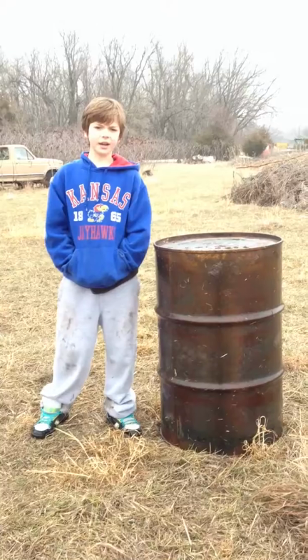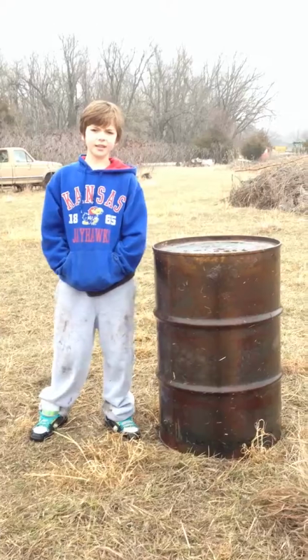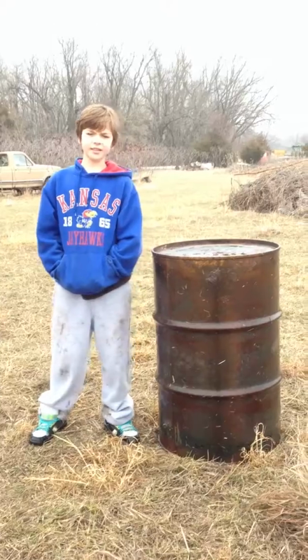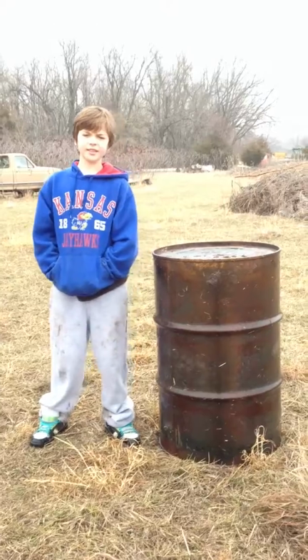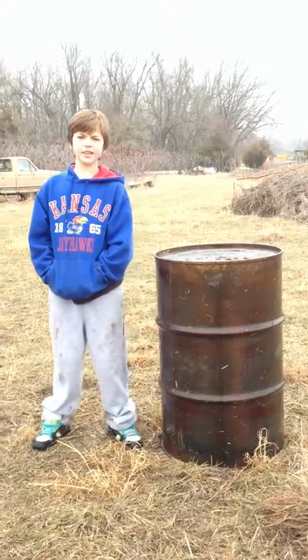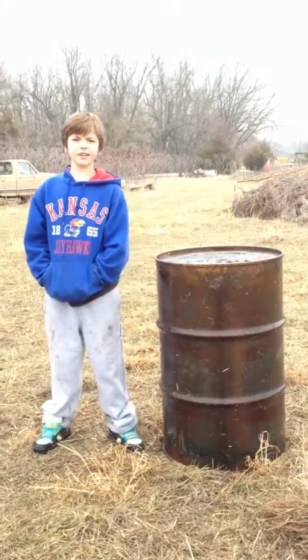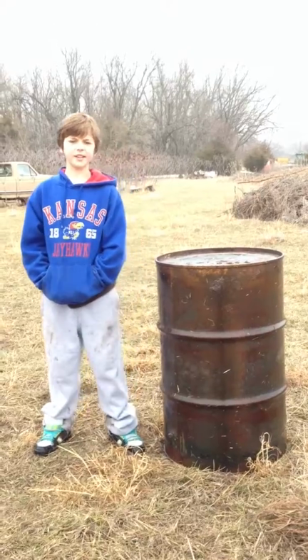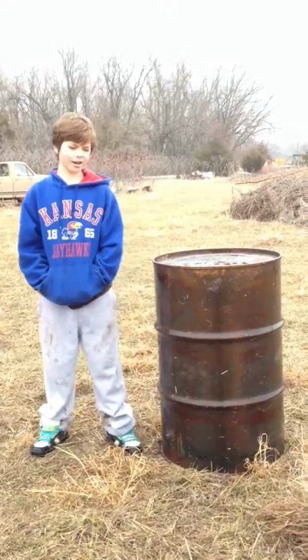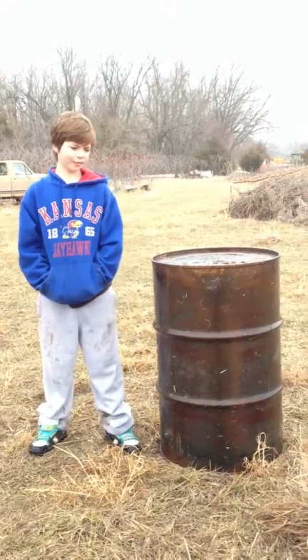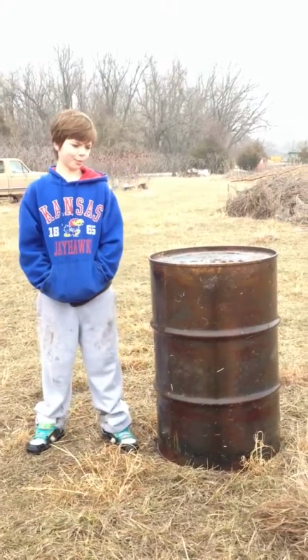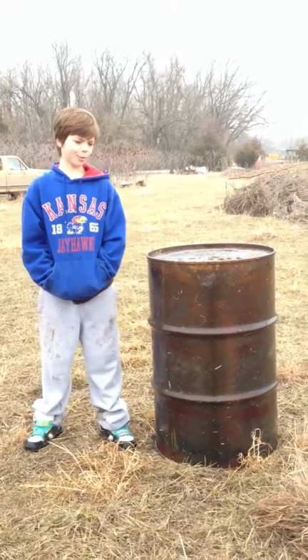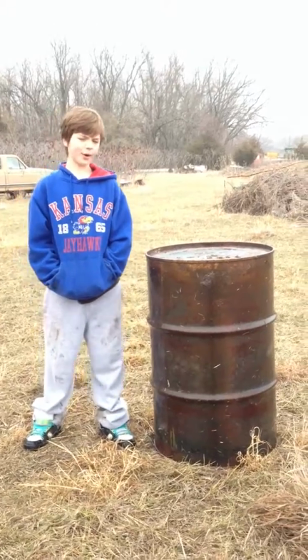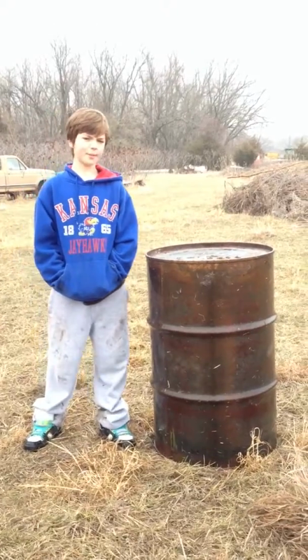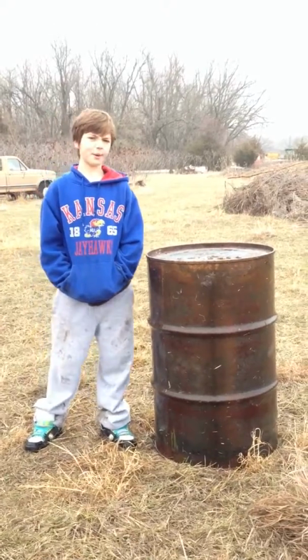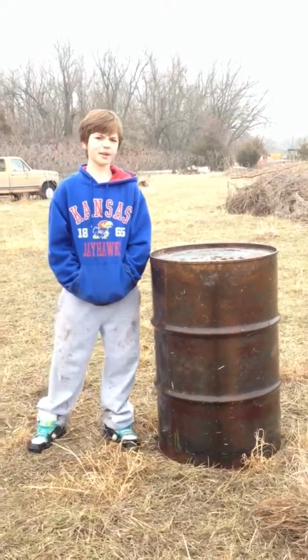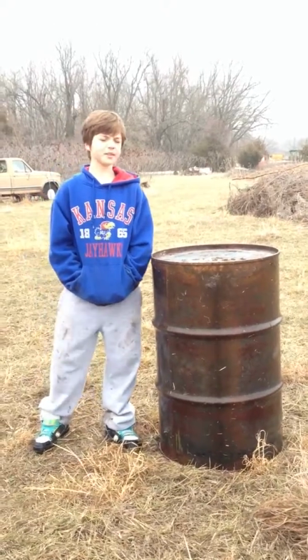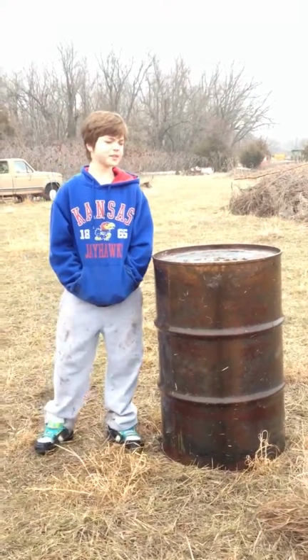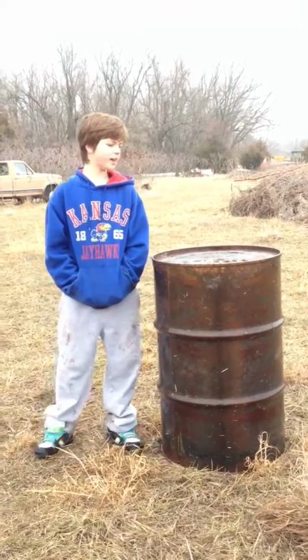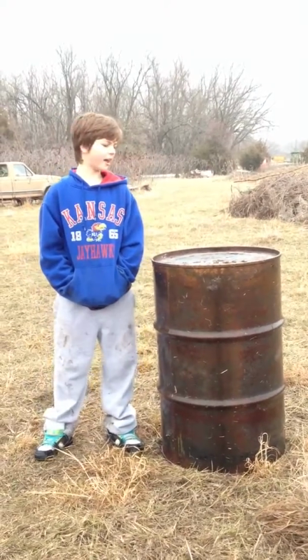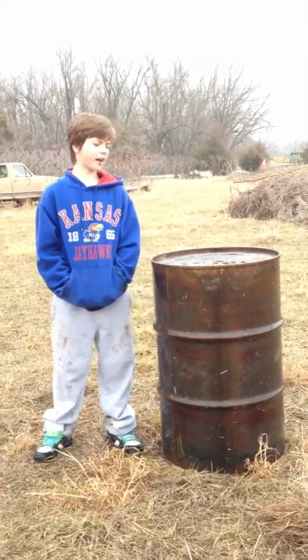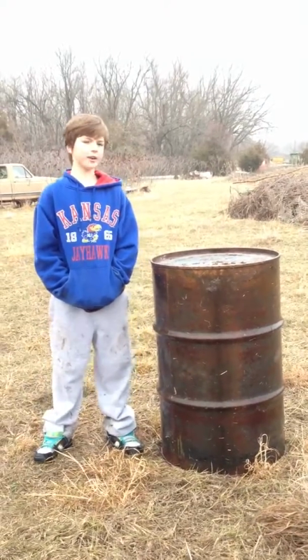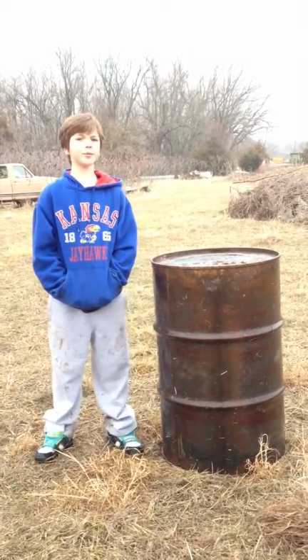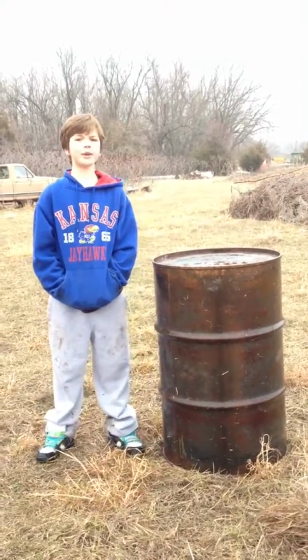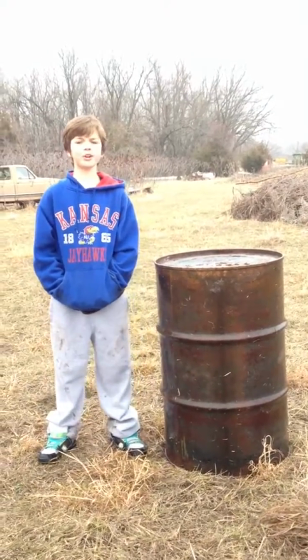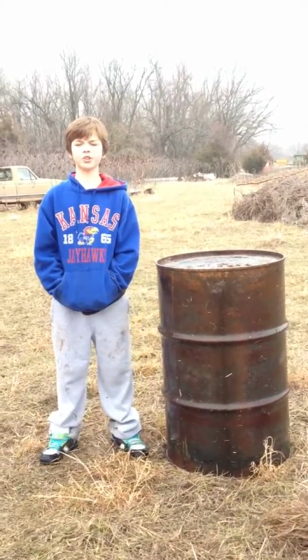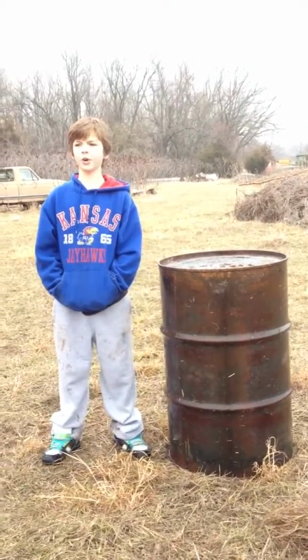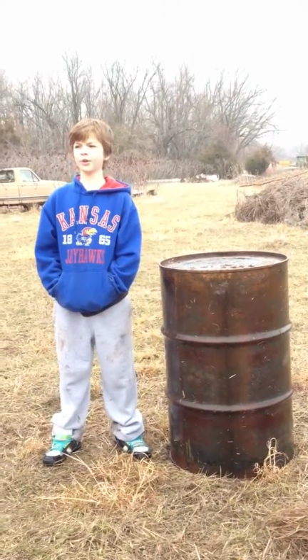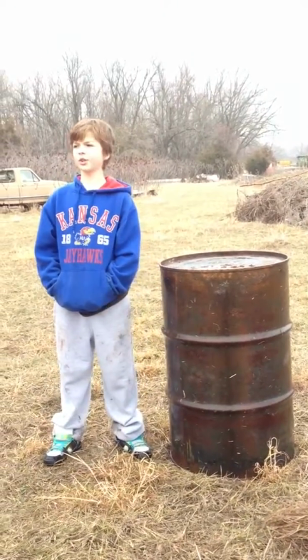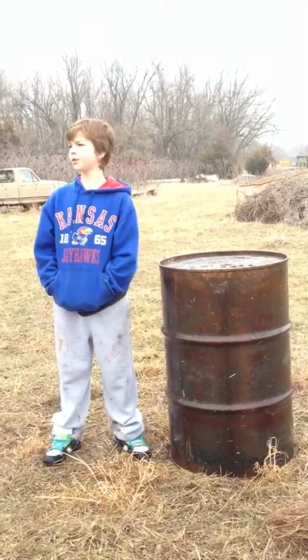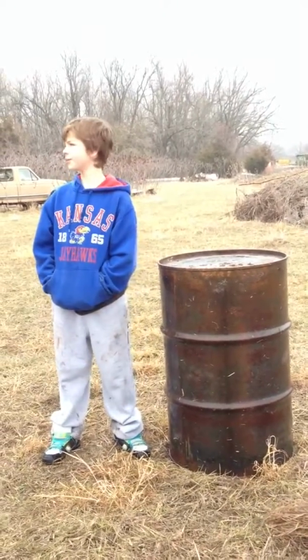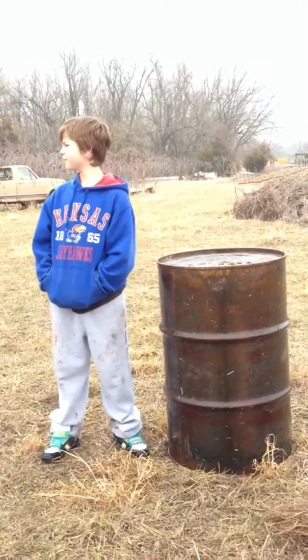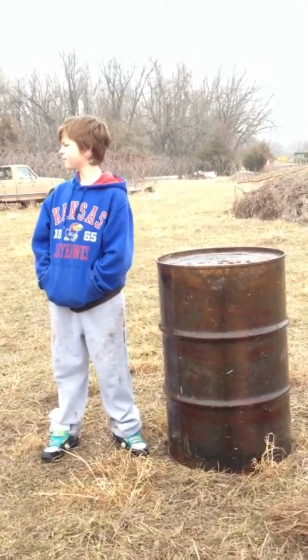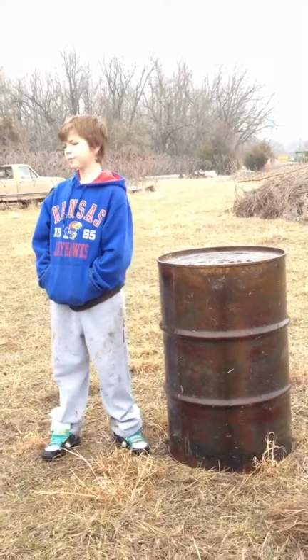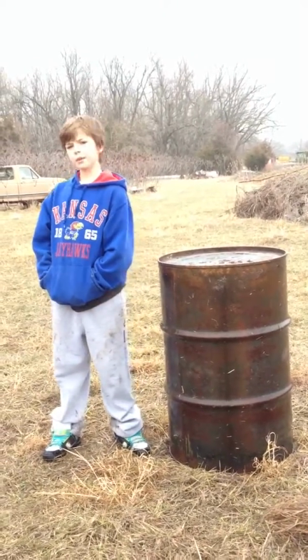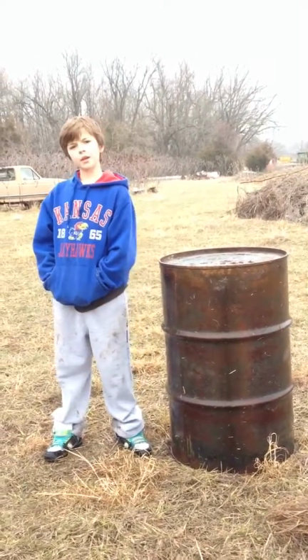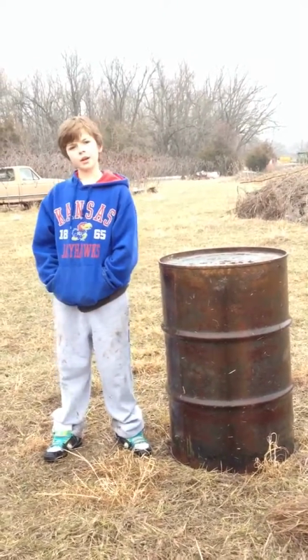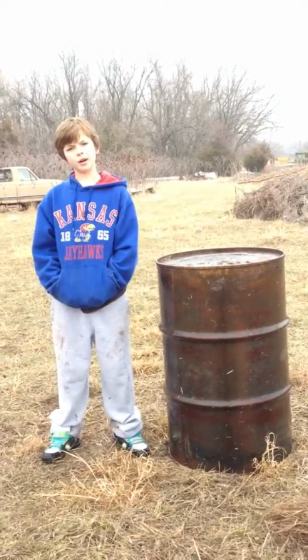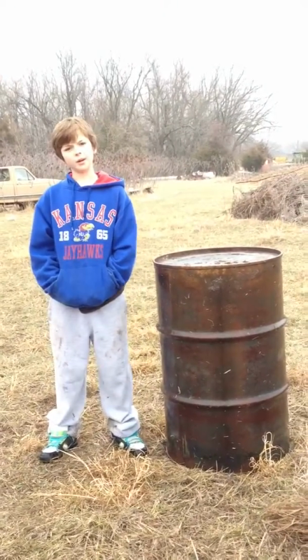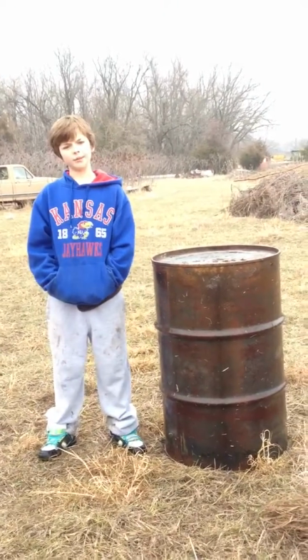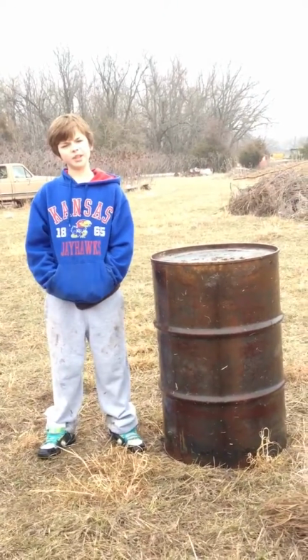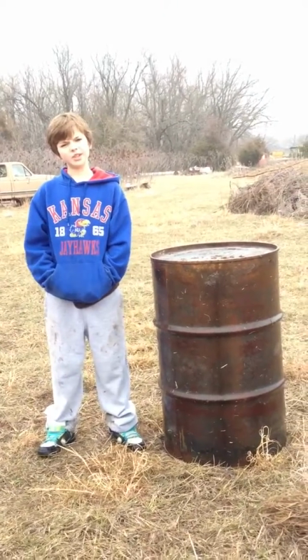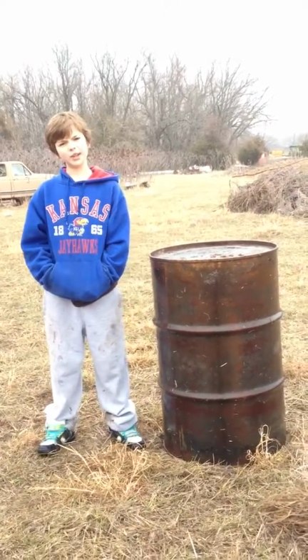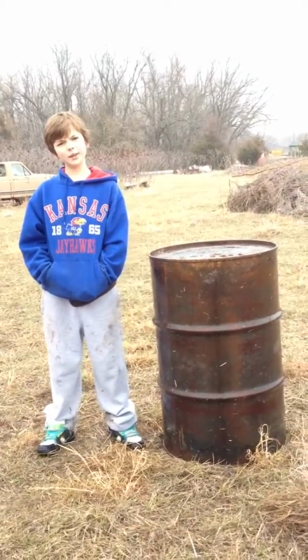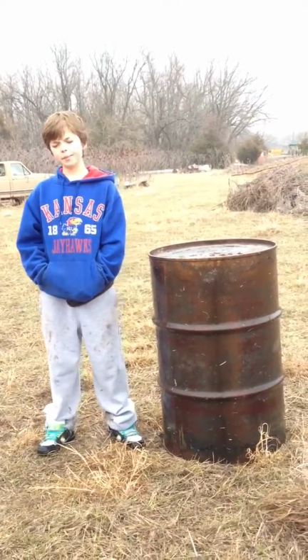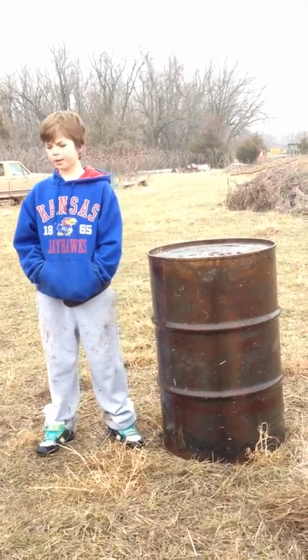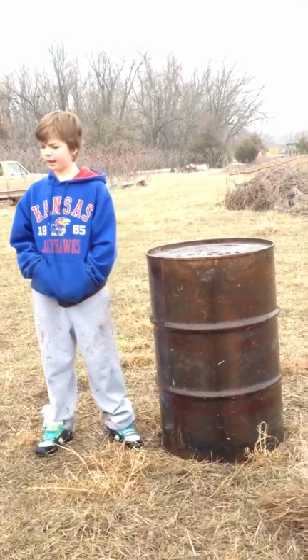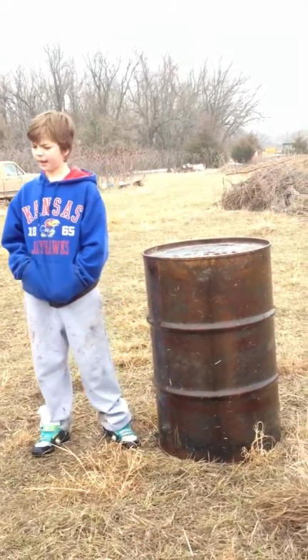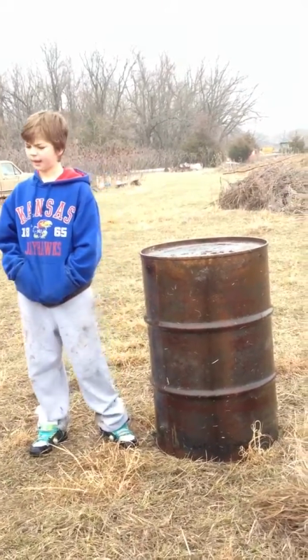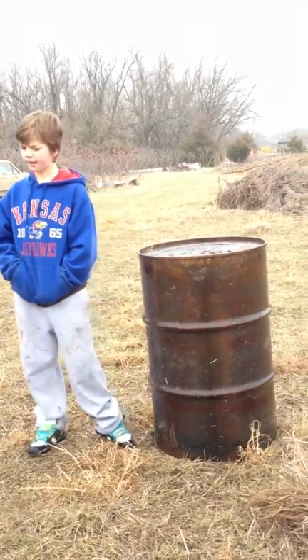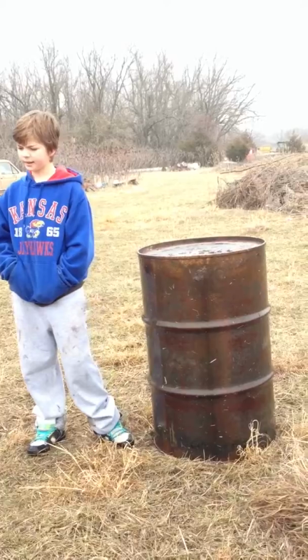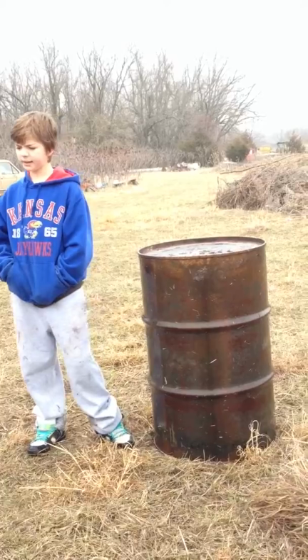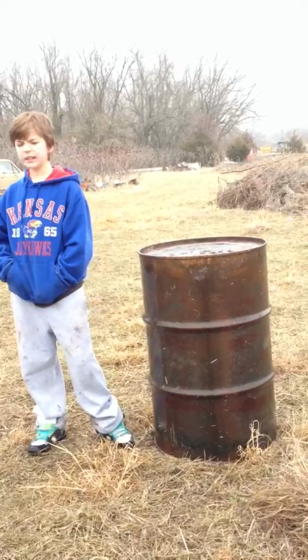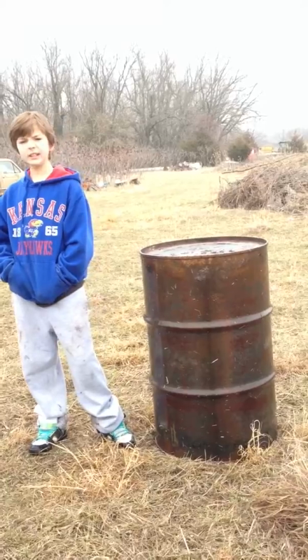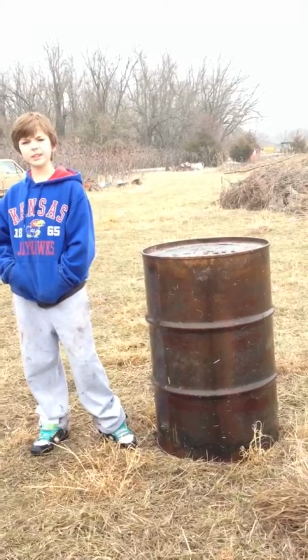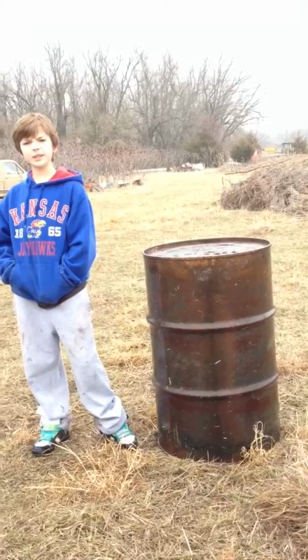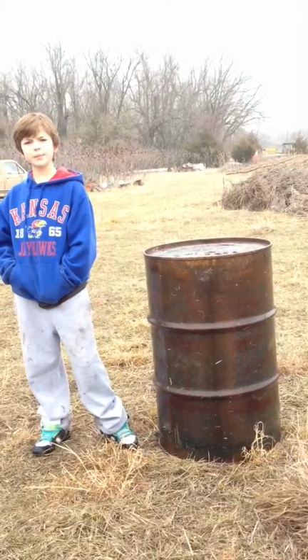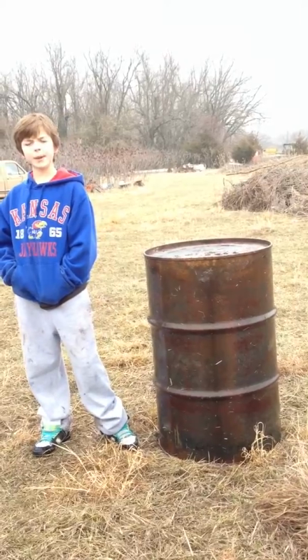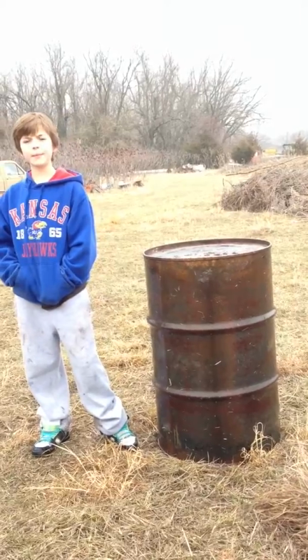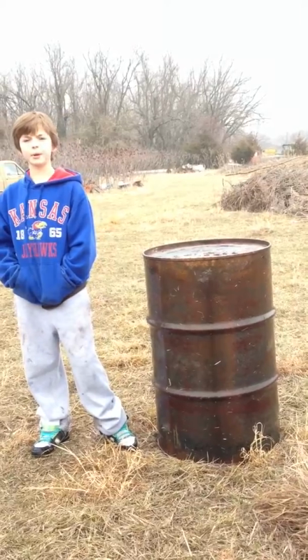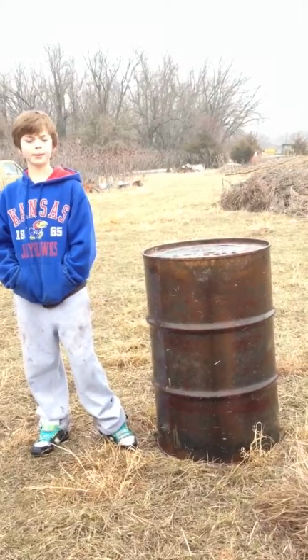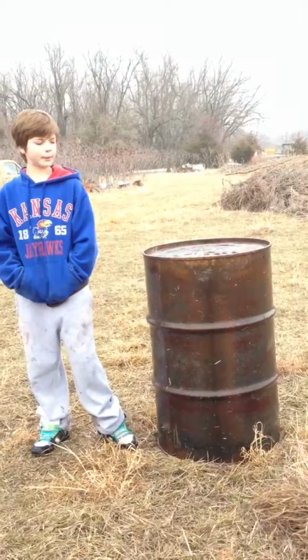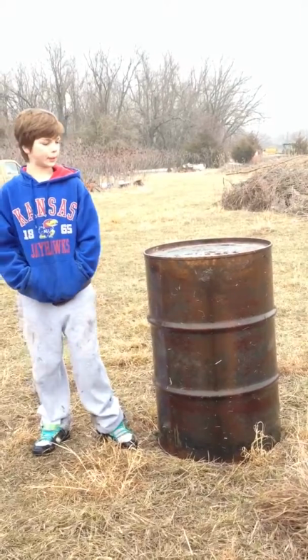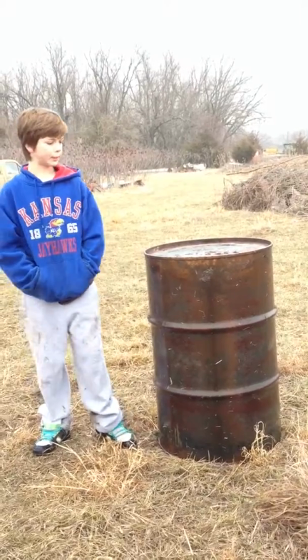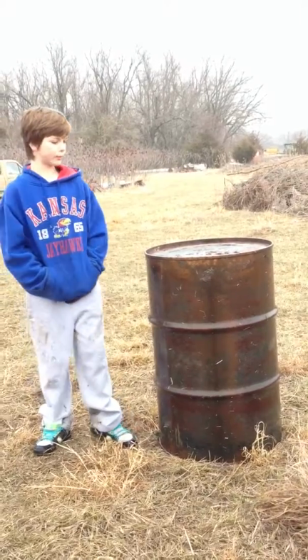Hey guys, it's Ty from Brohead Madness, and we are showing you cheap and easy paintball bunkers.